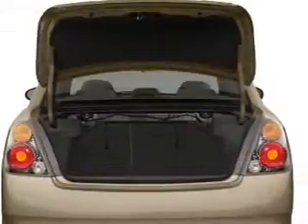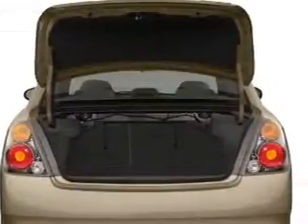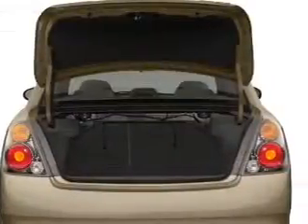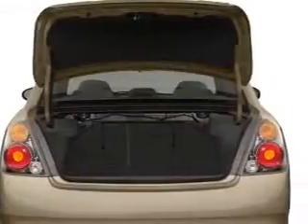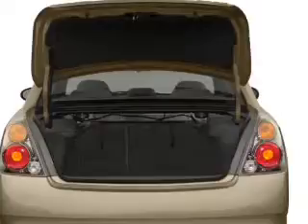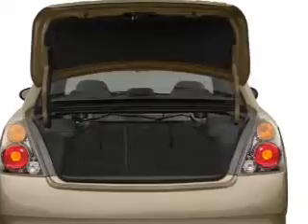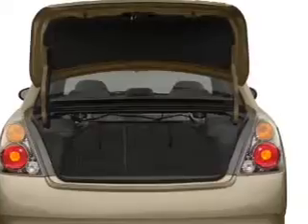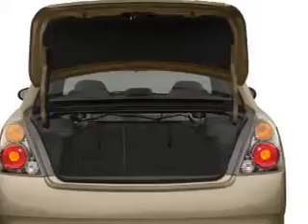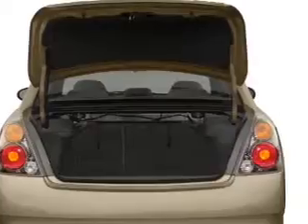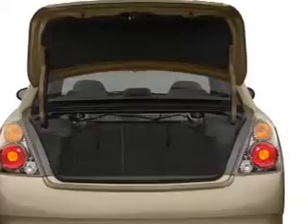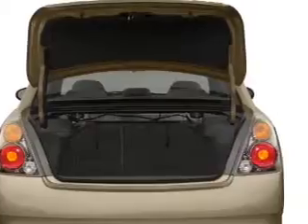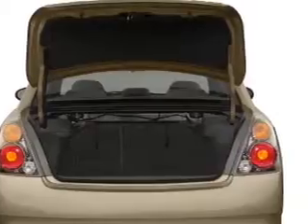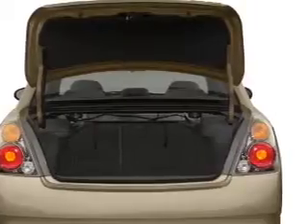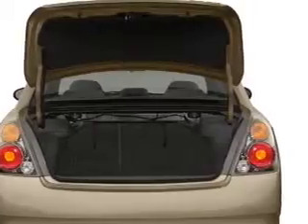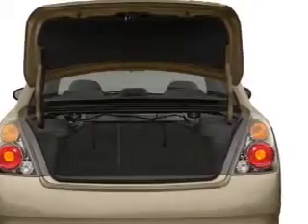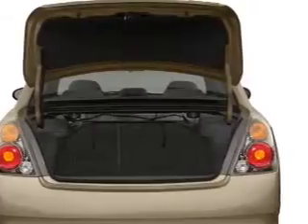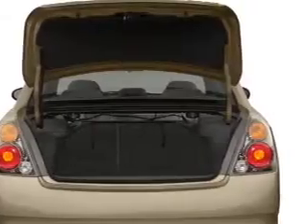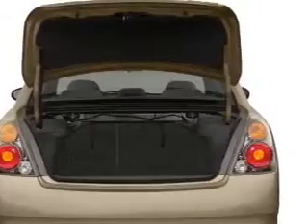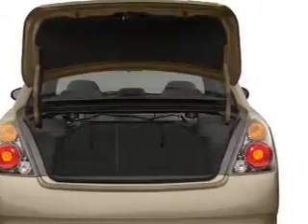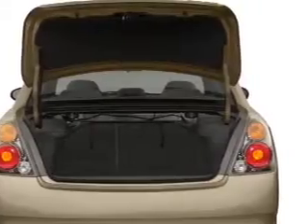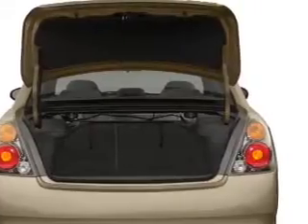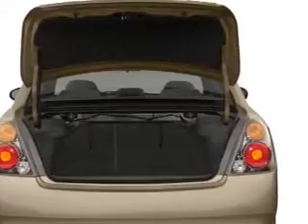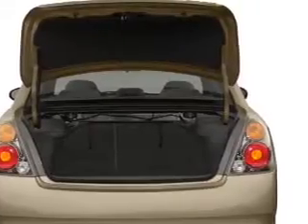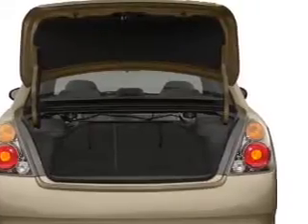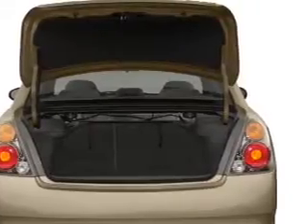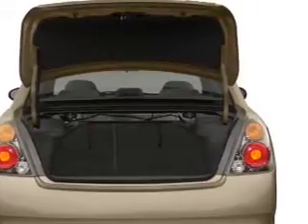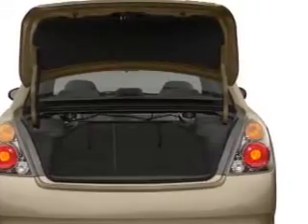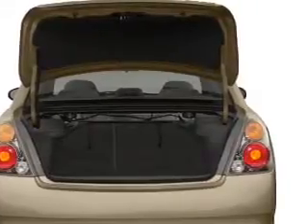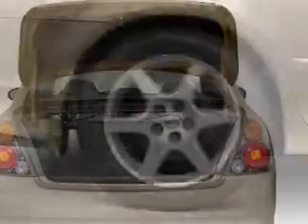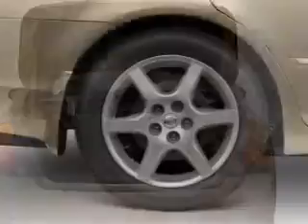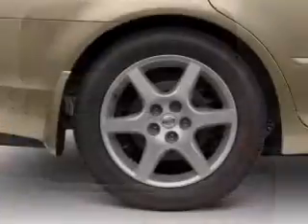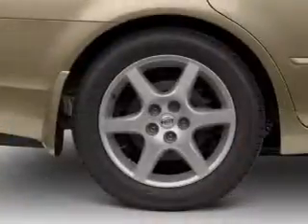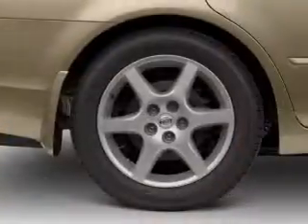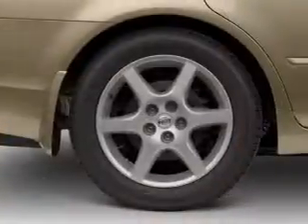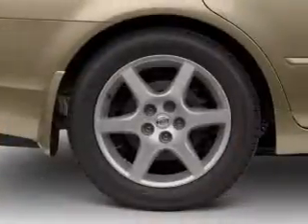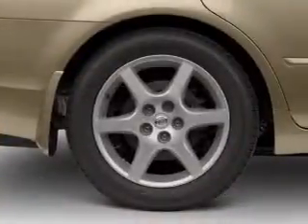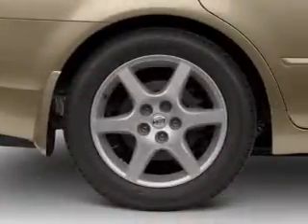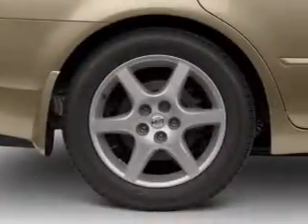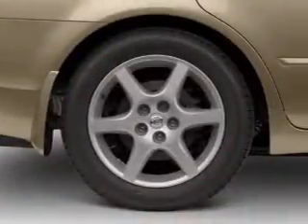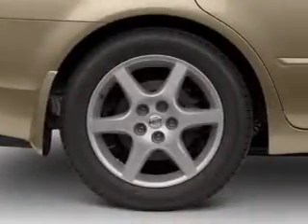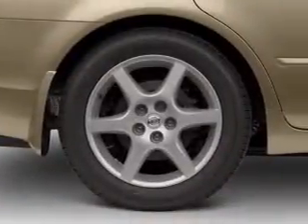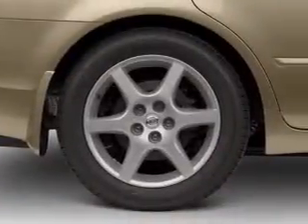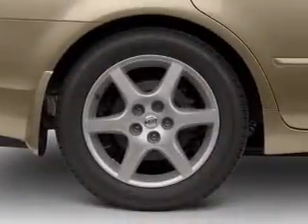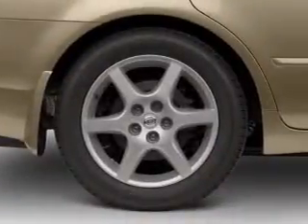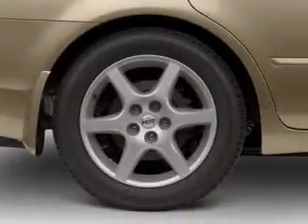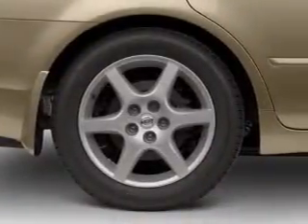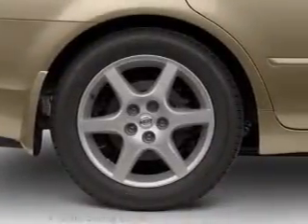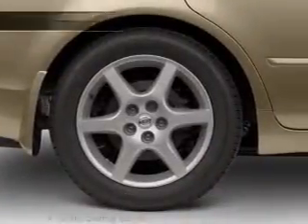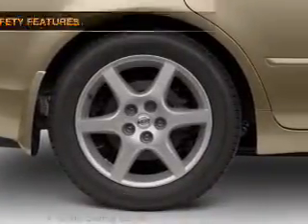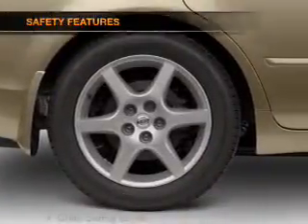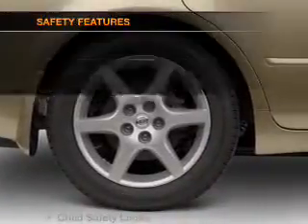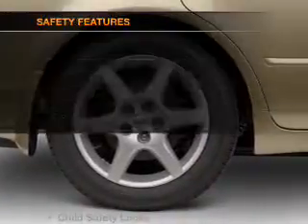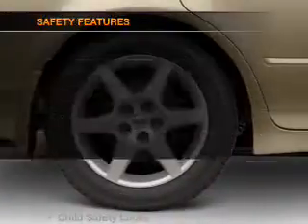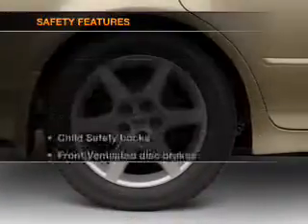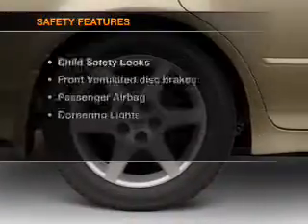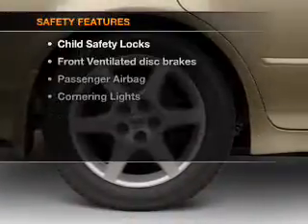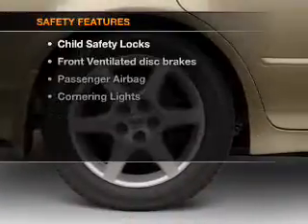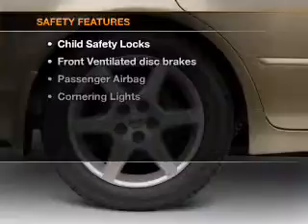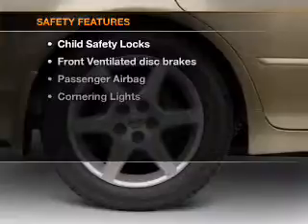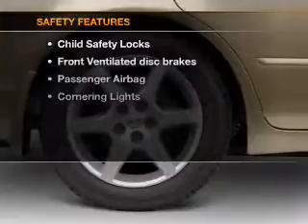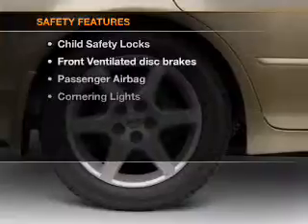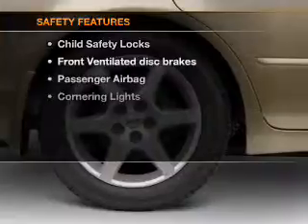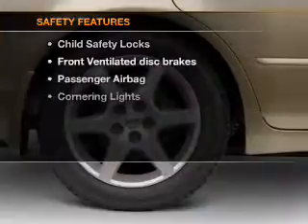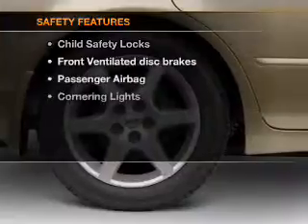Power door locks. Power windows. Power steering. An adjustable tilt steering wheel.